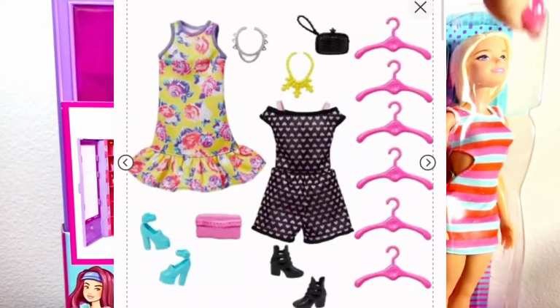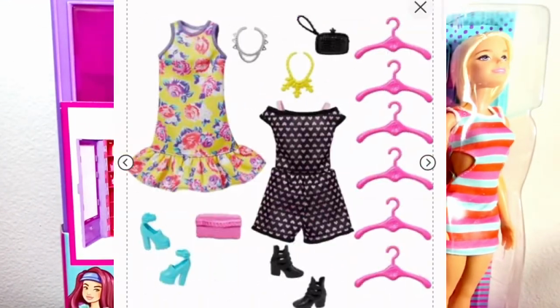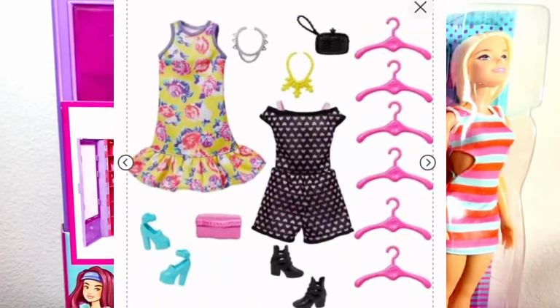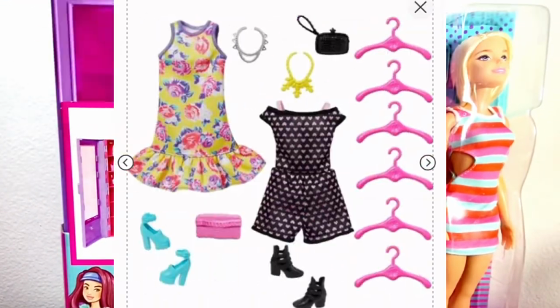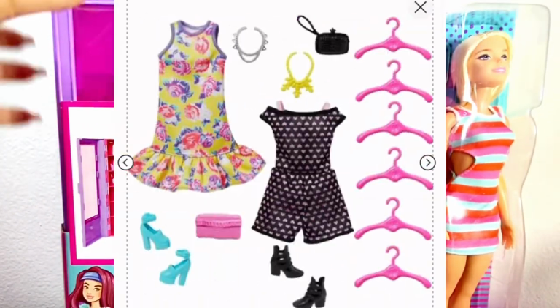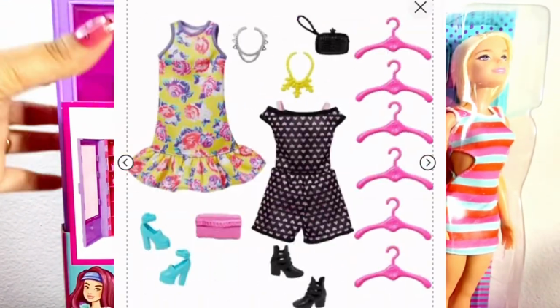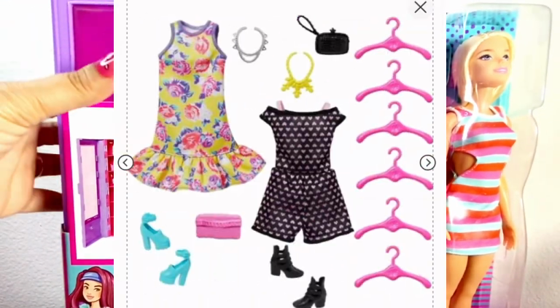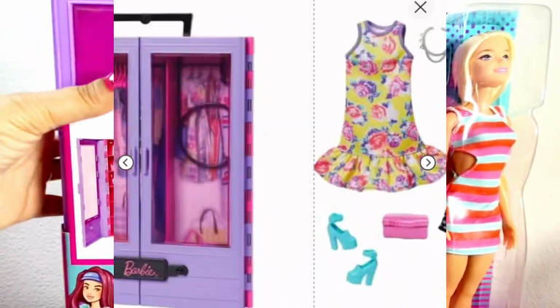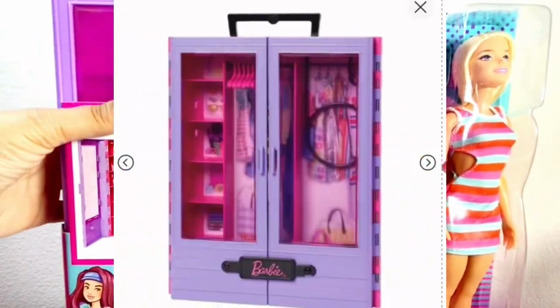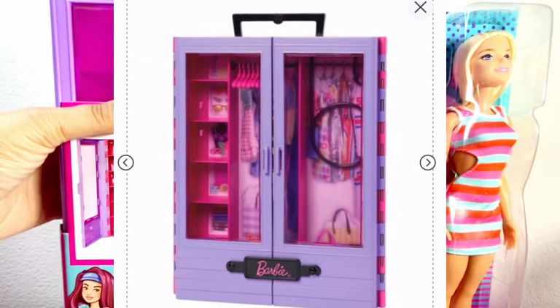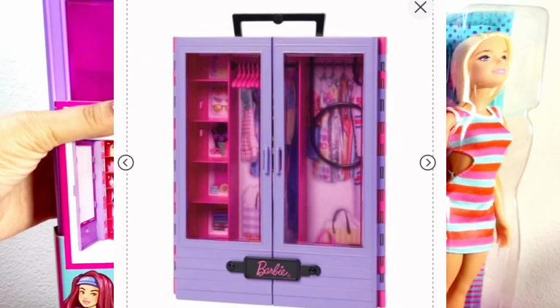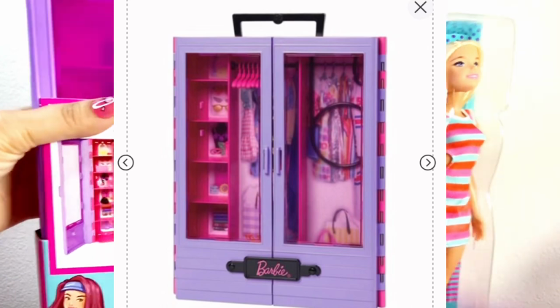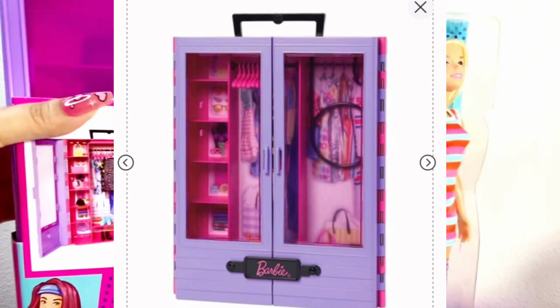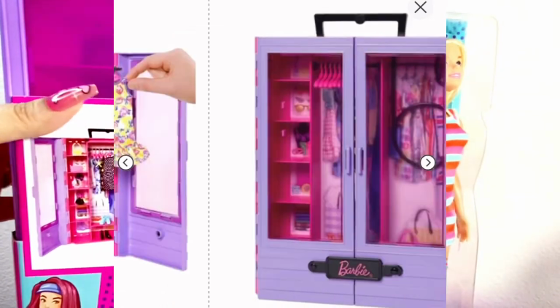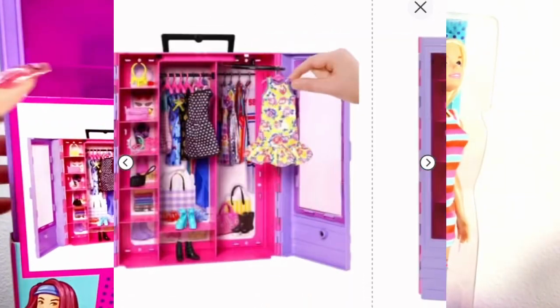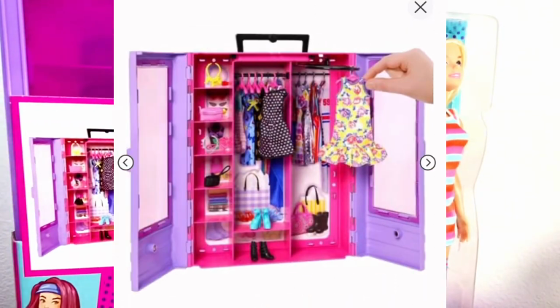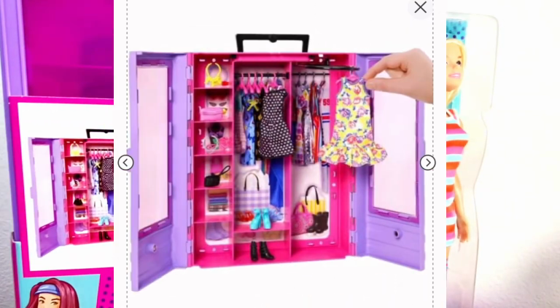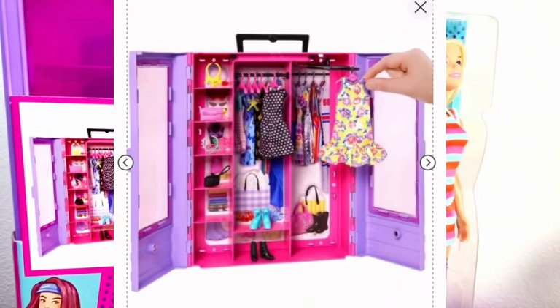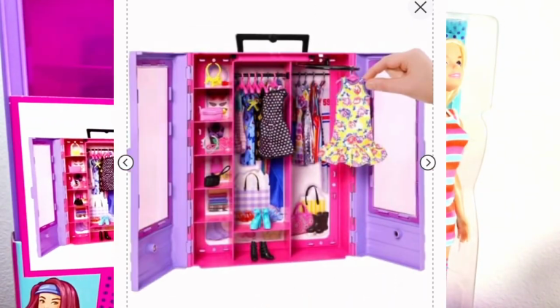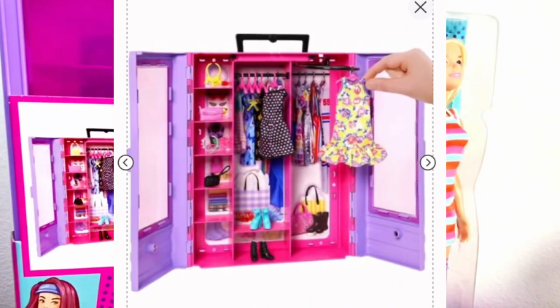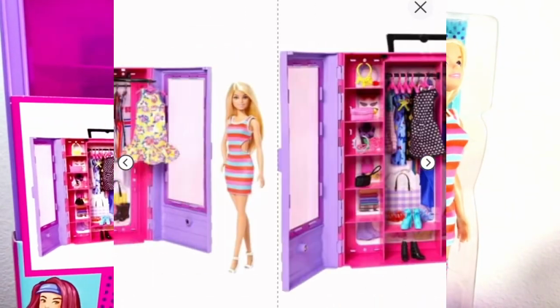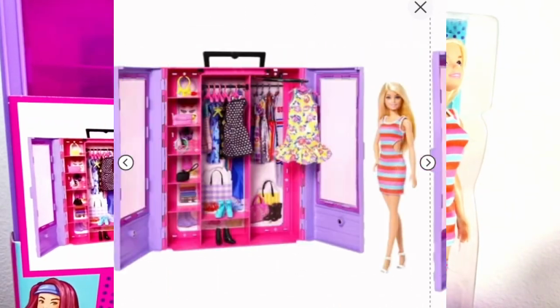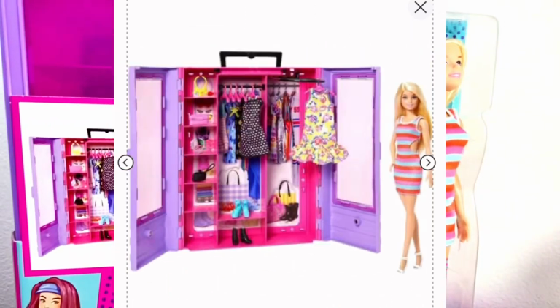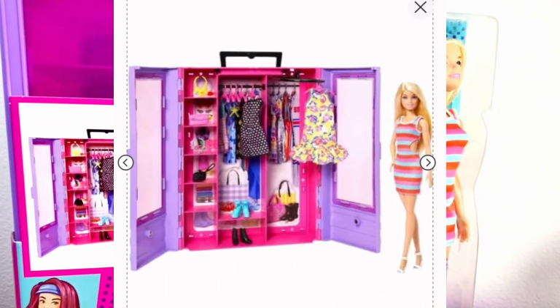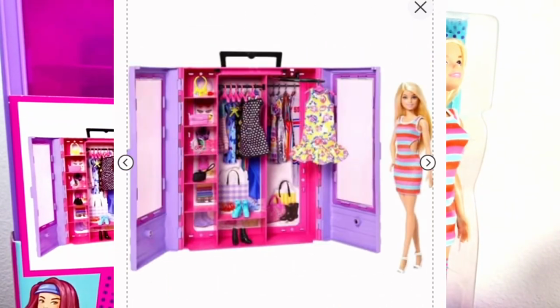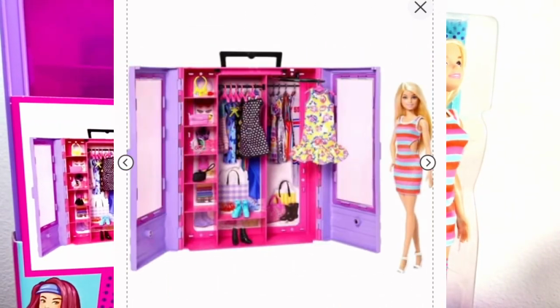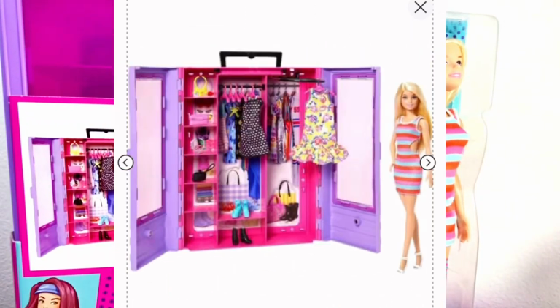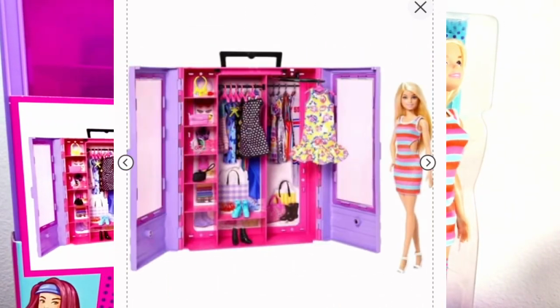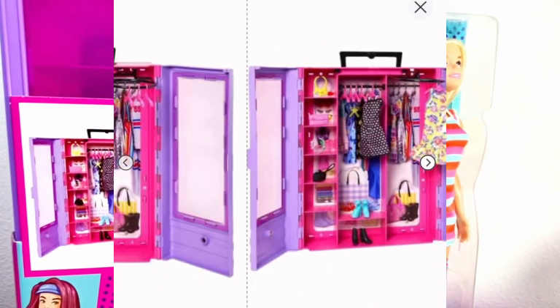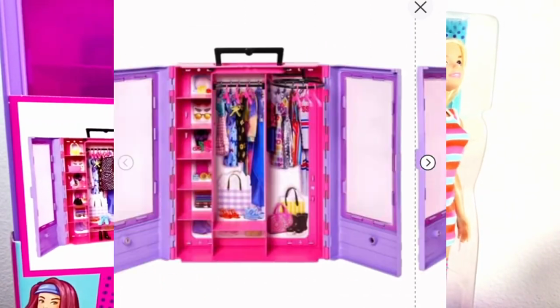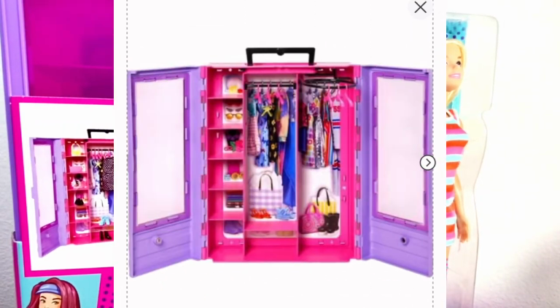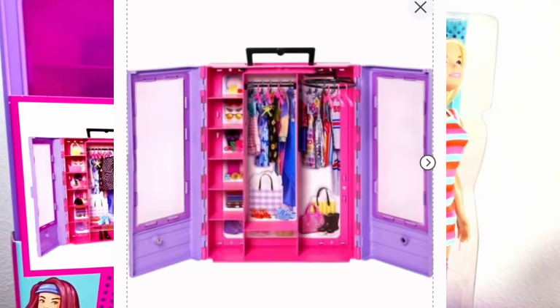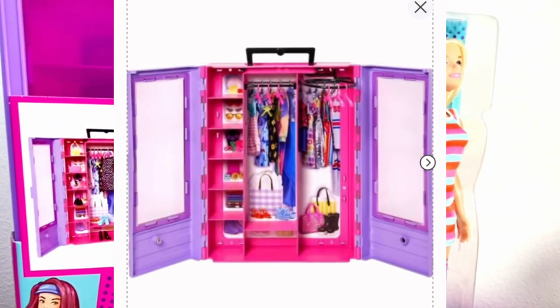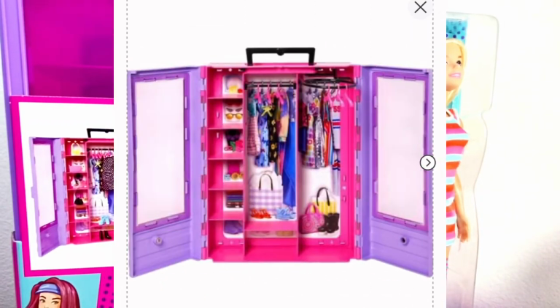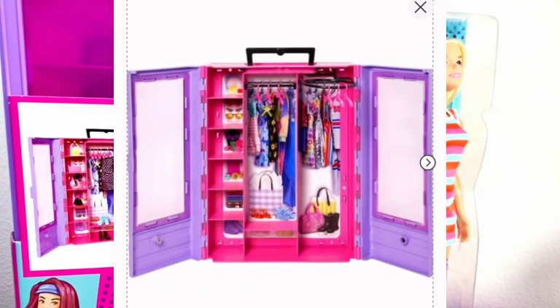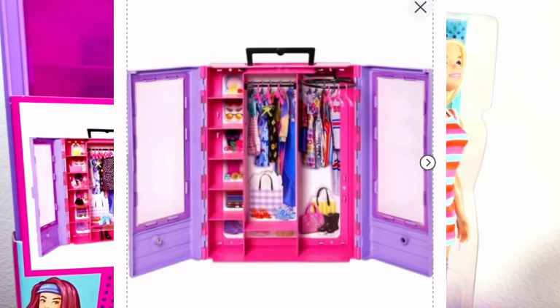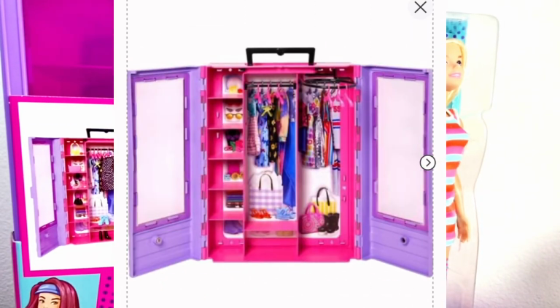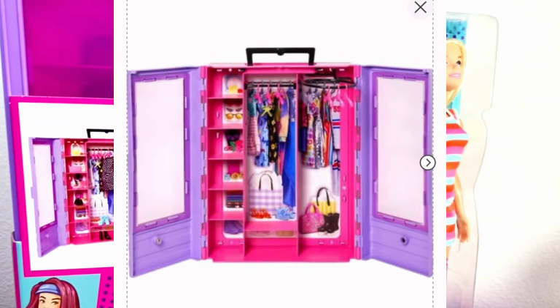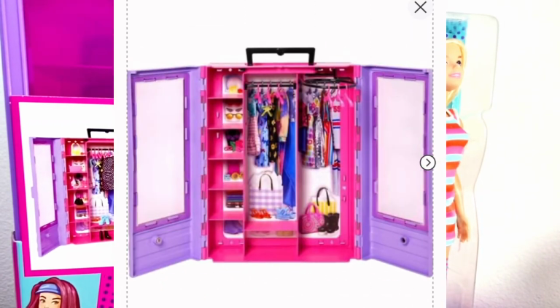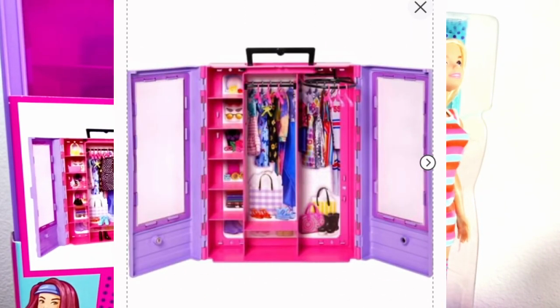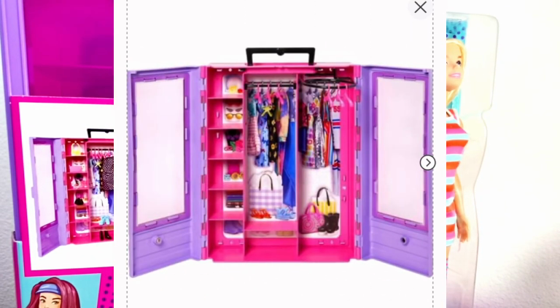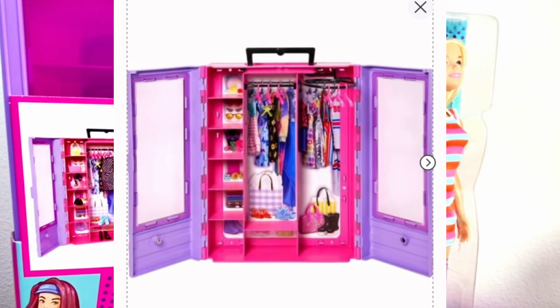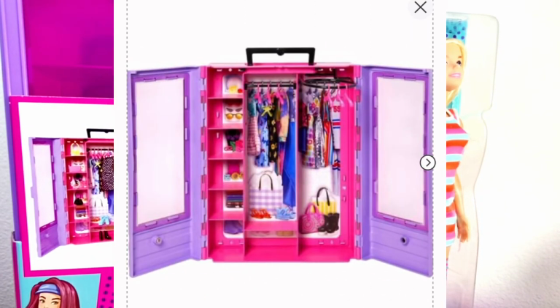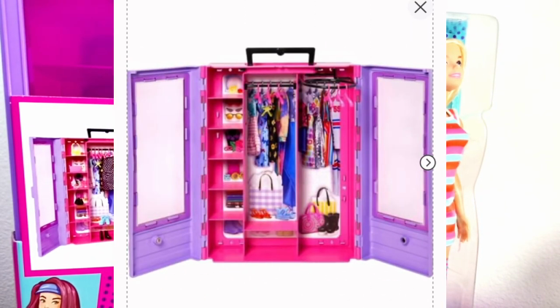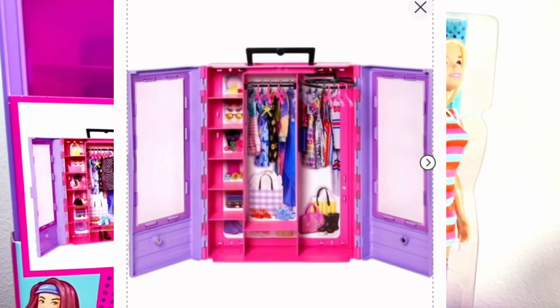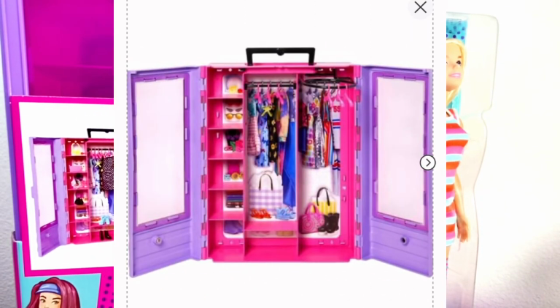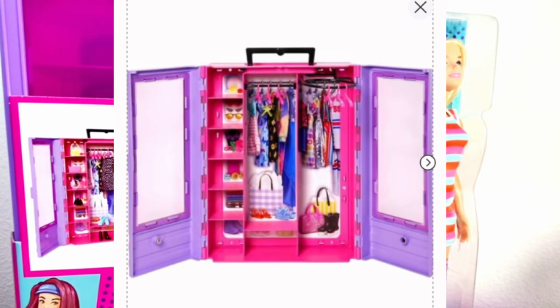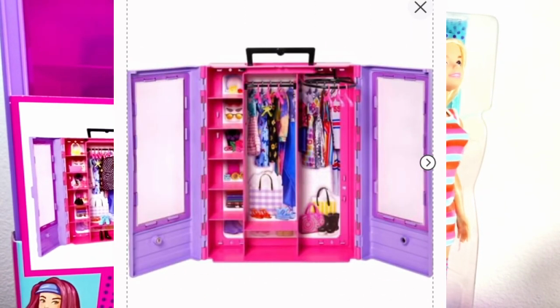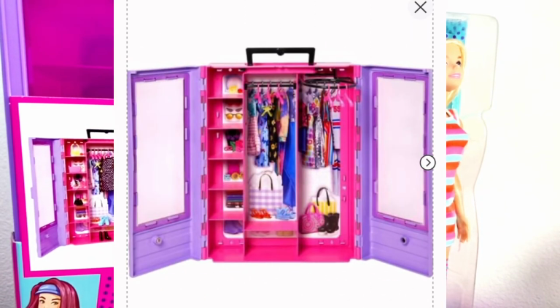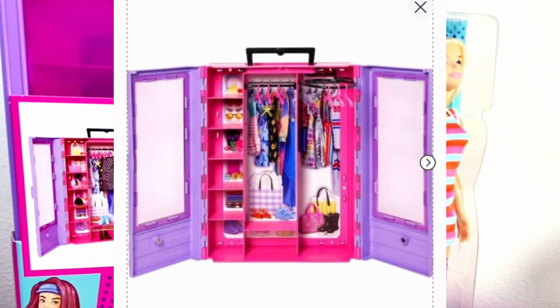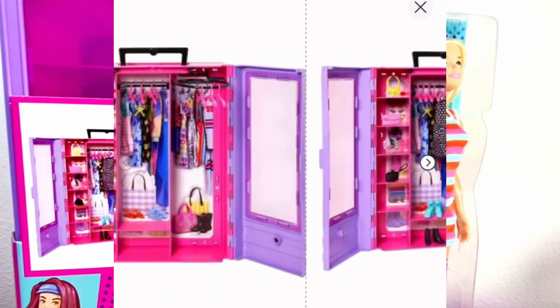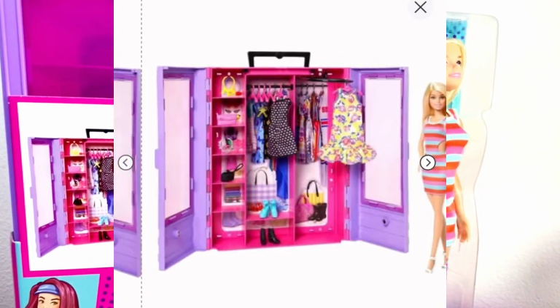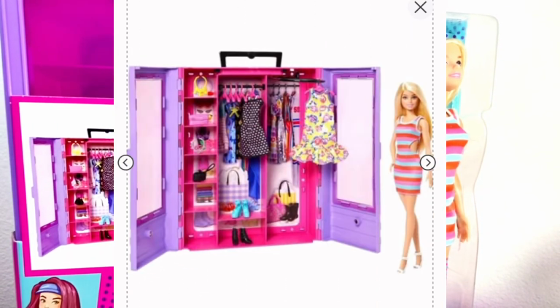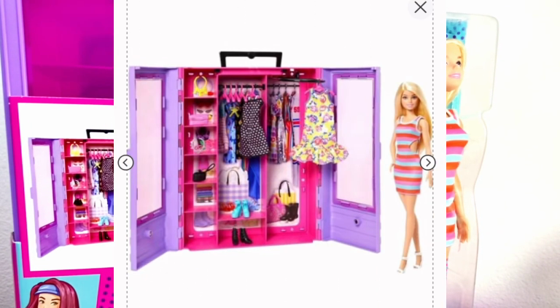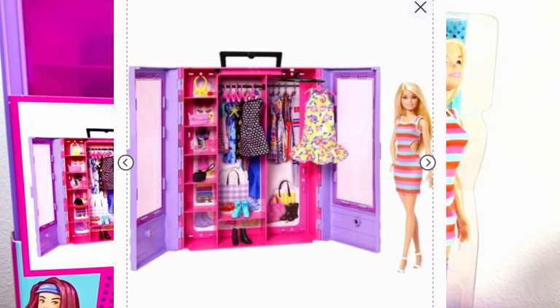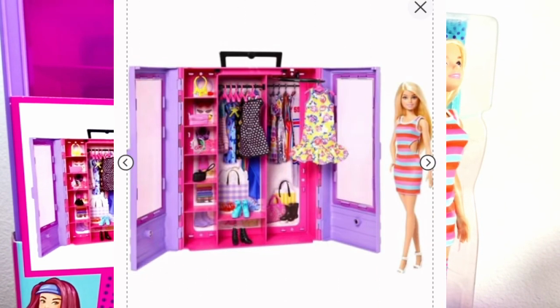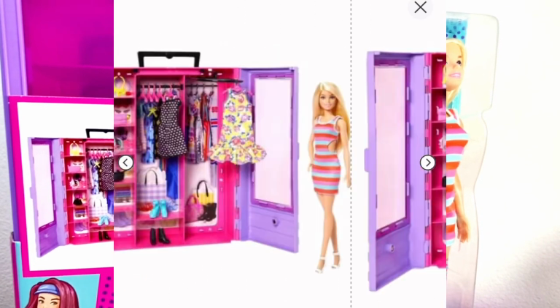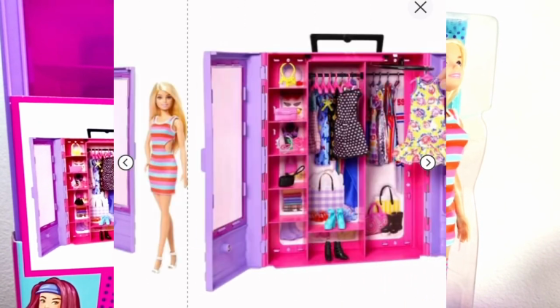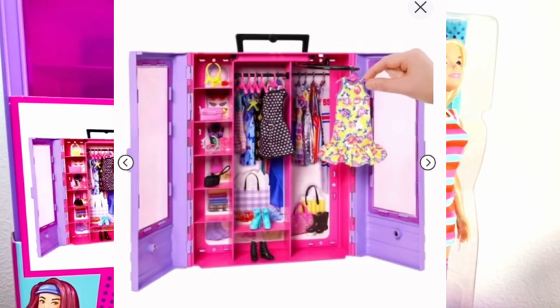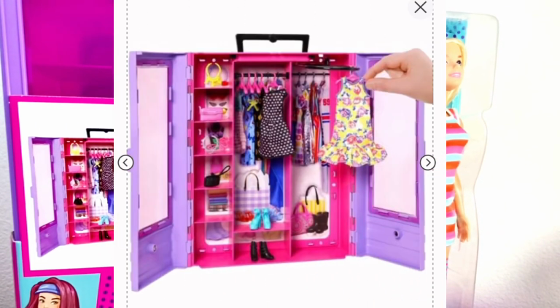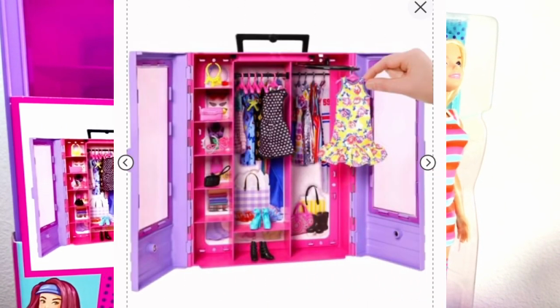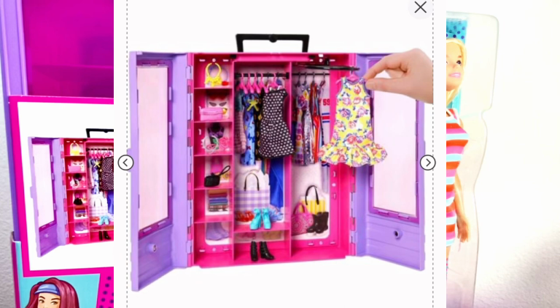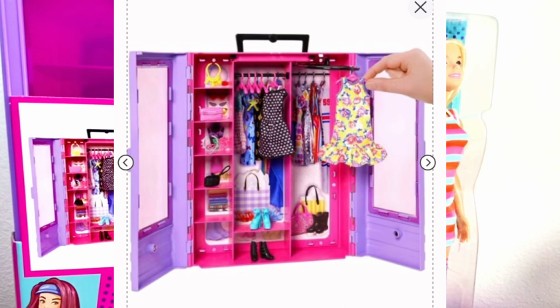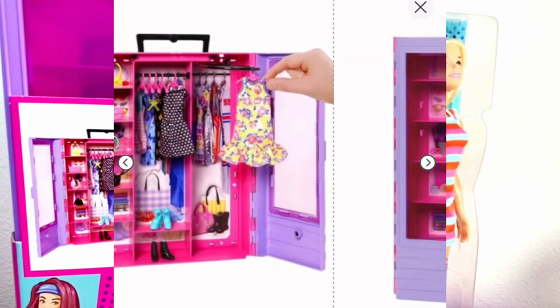I did buy the Barbie Ultimate Closet after Christmas — it was on sale for around $9.99, so I picked it up. I'm going to get it out of the packaging so we can have a closer look.